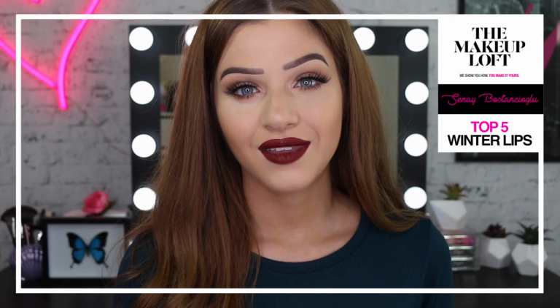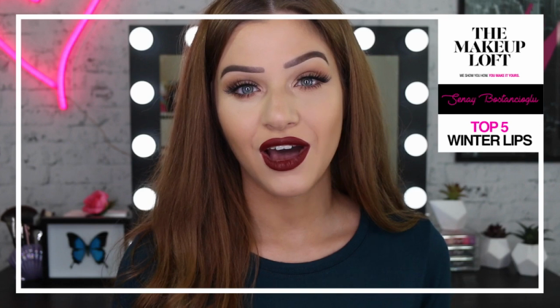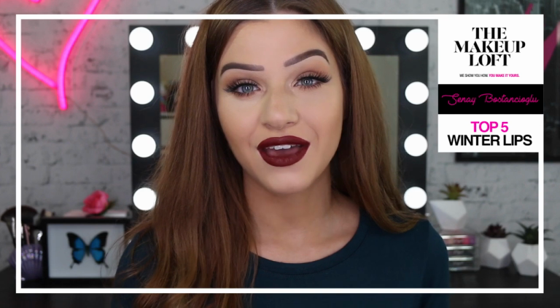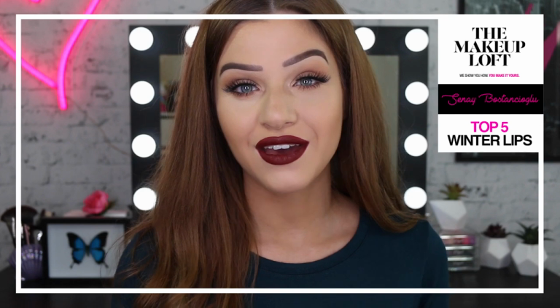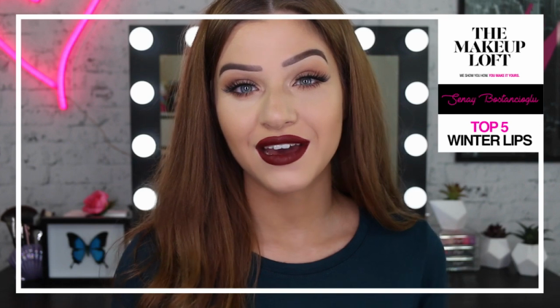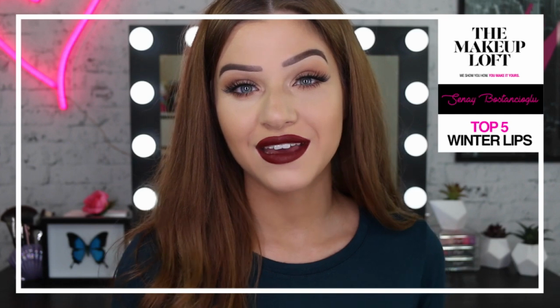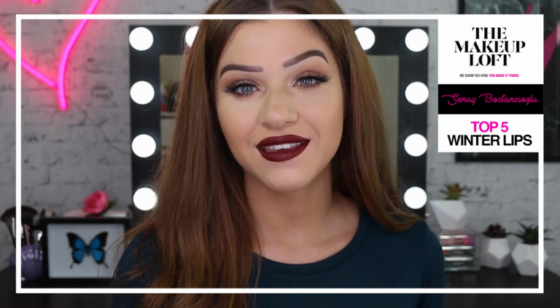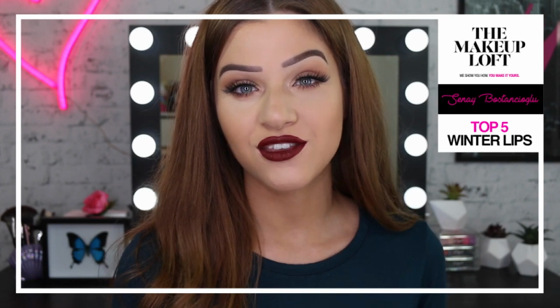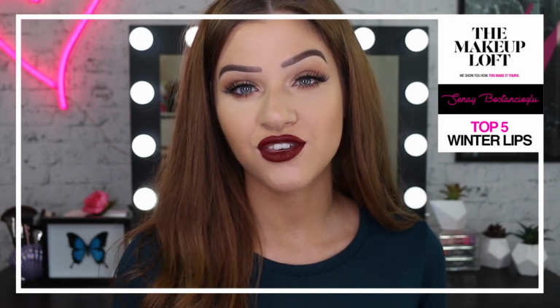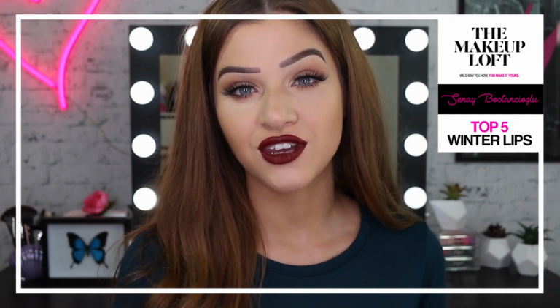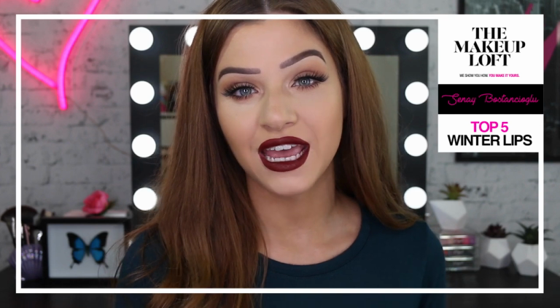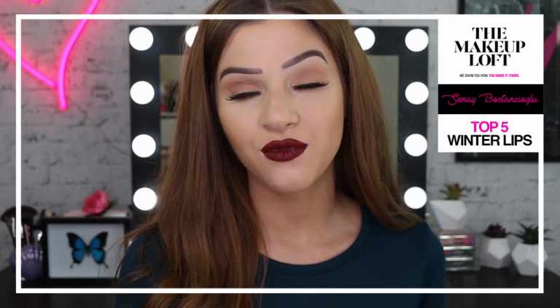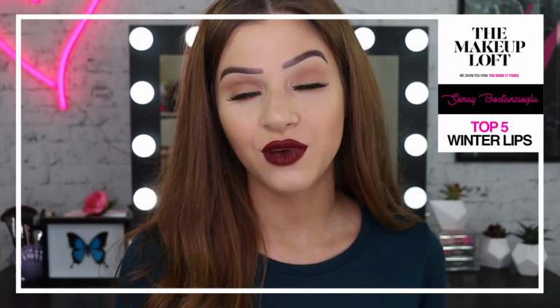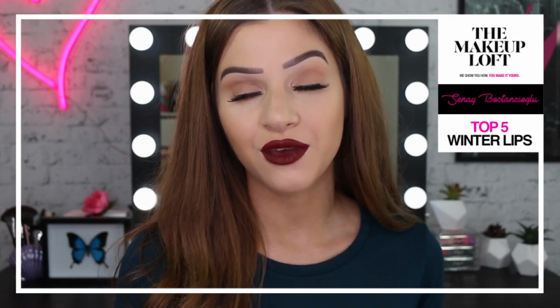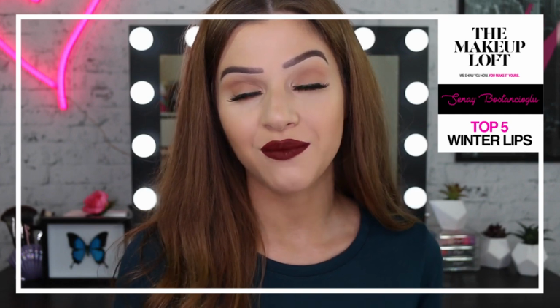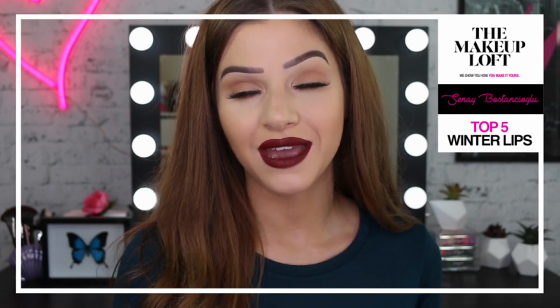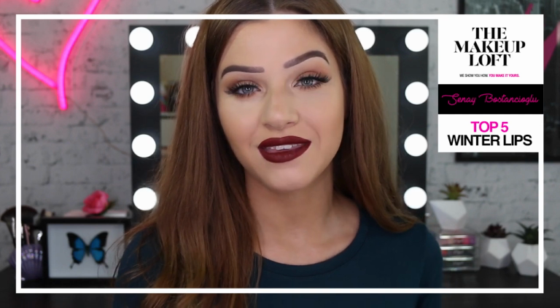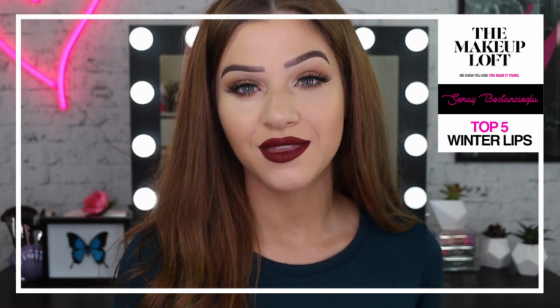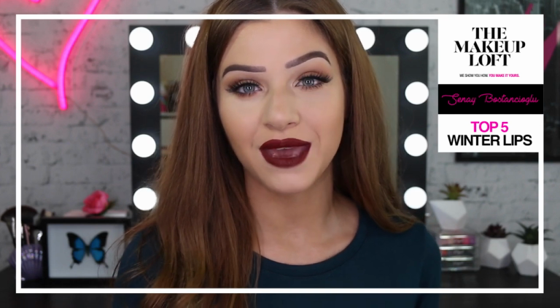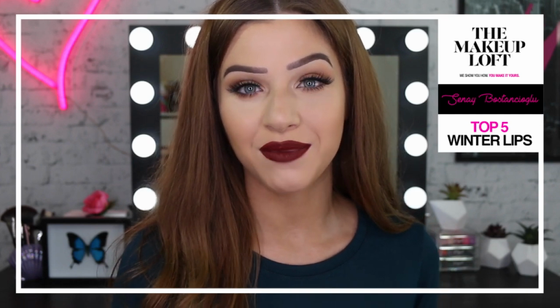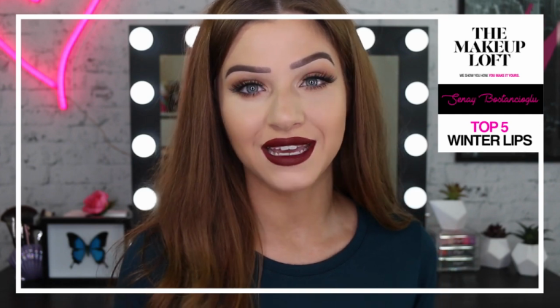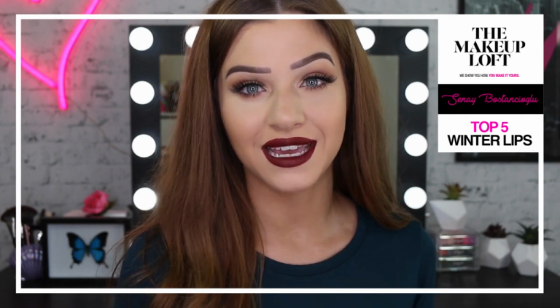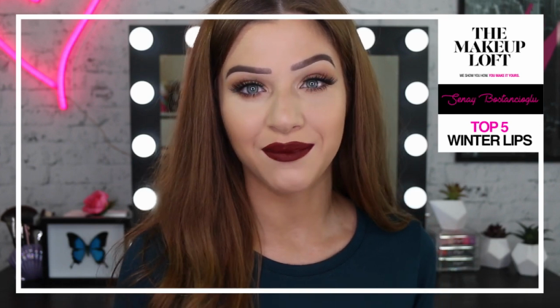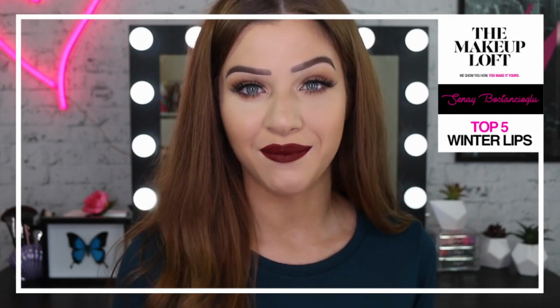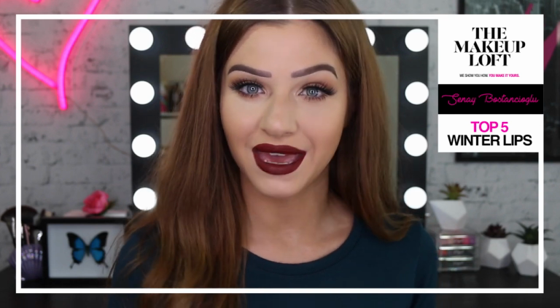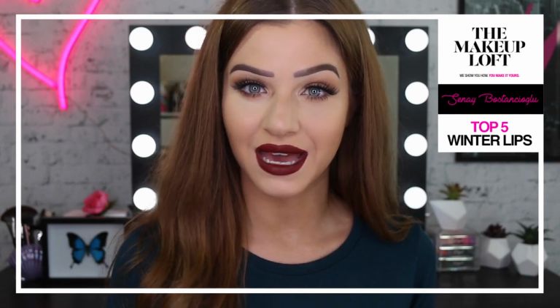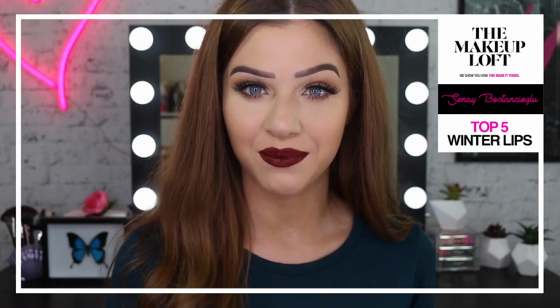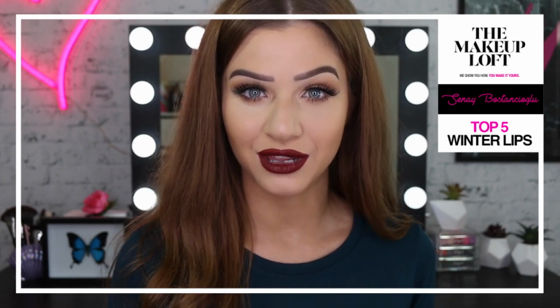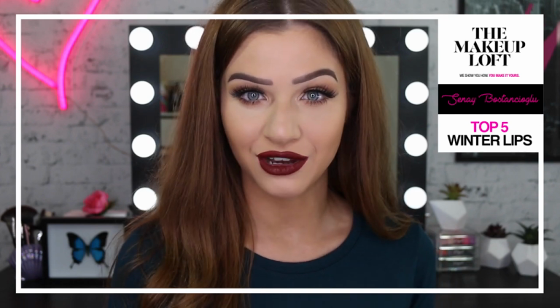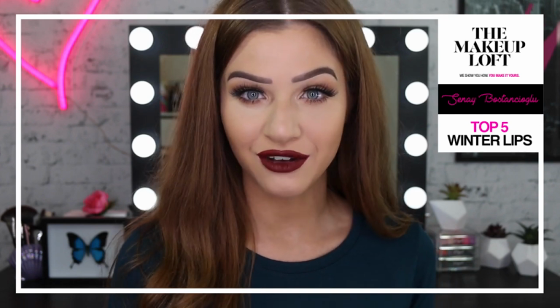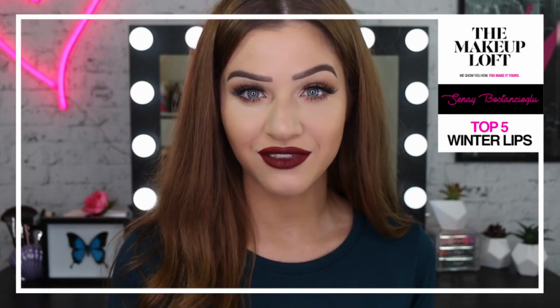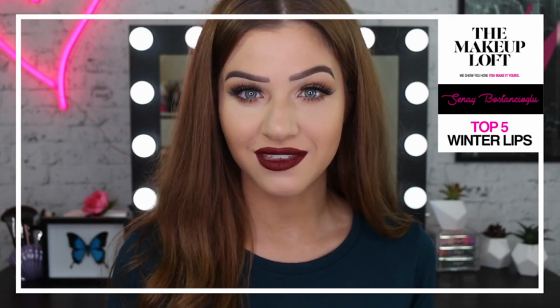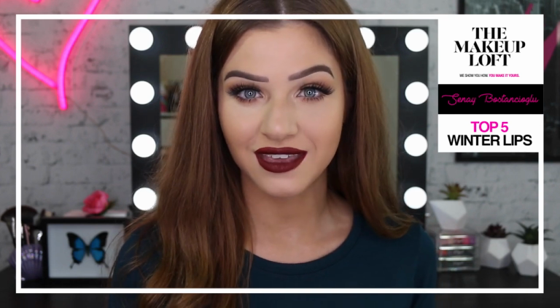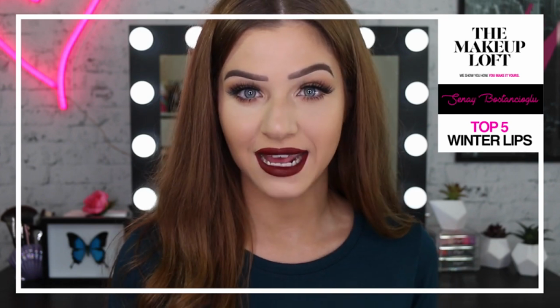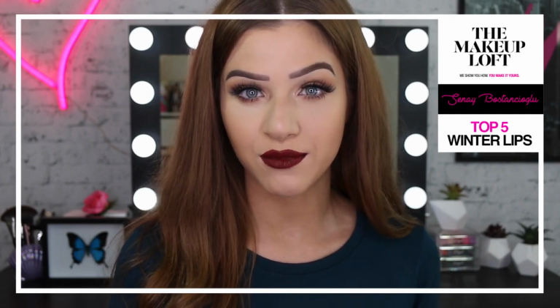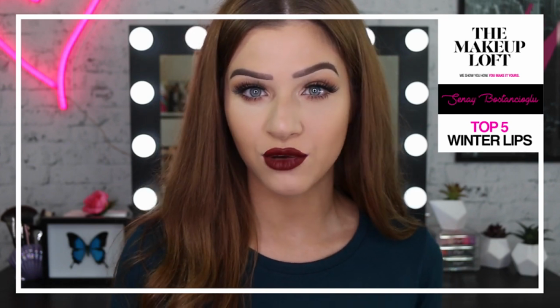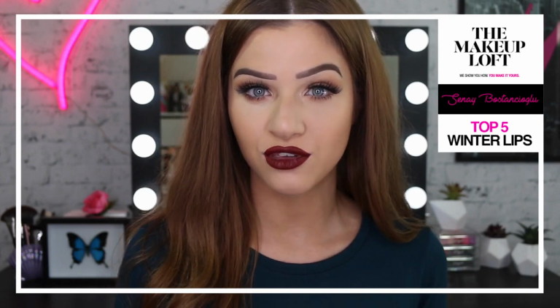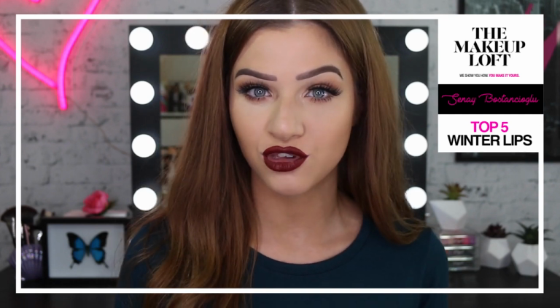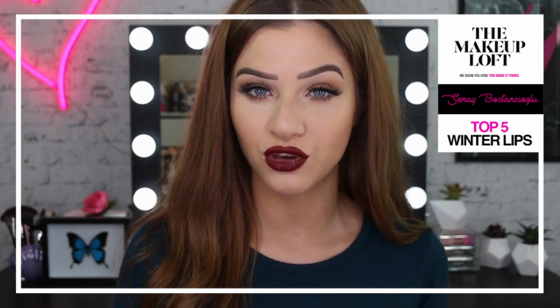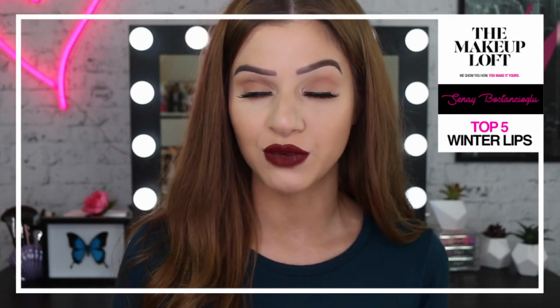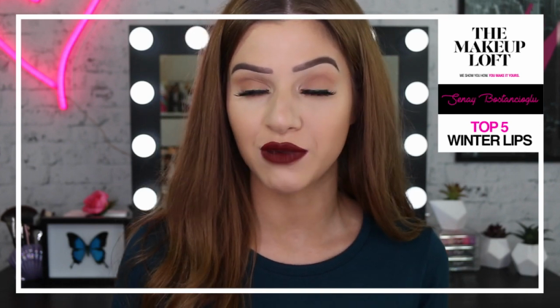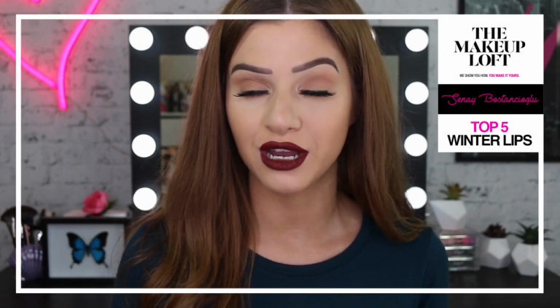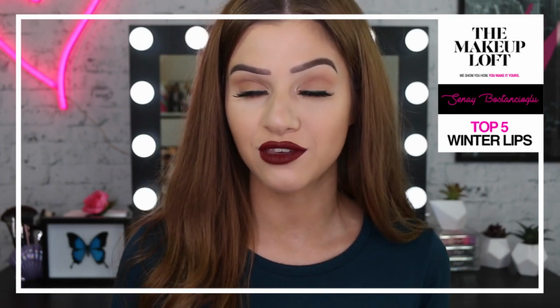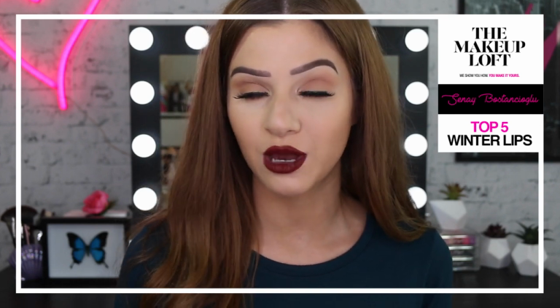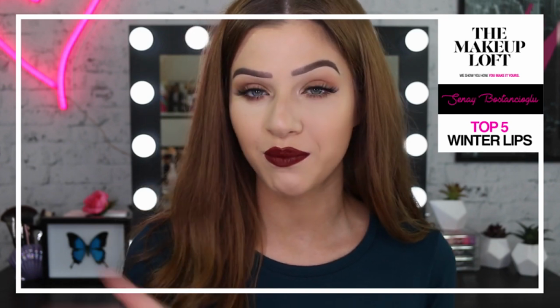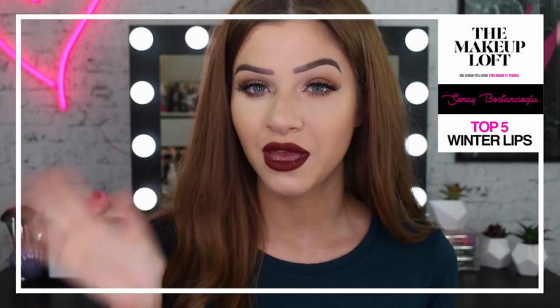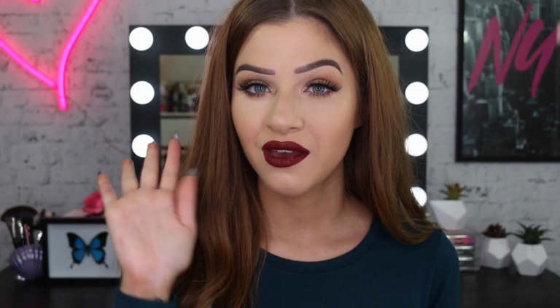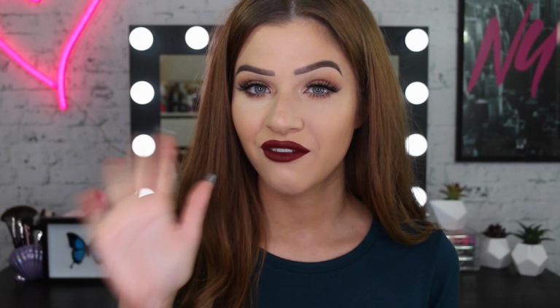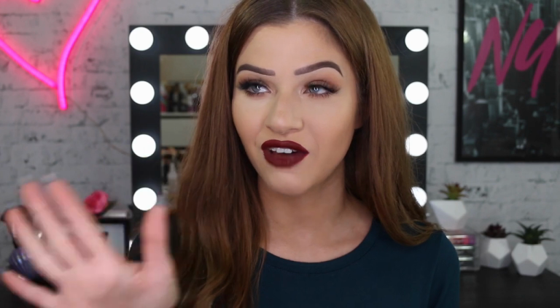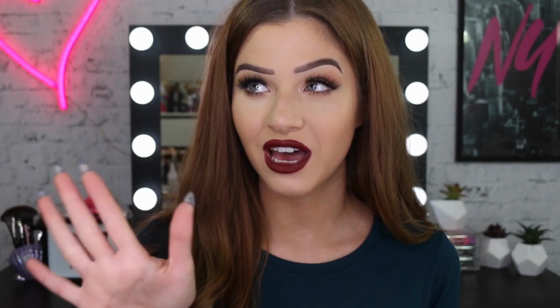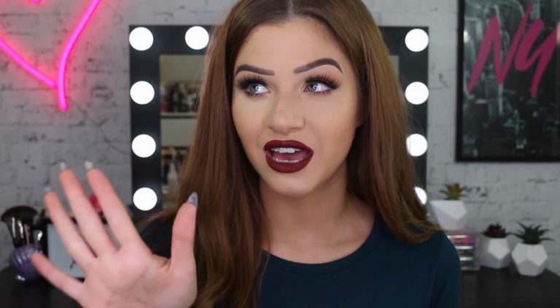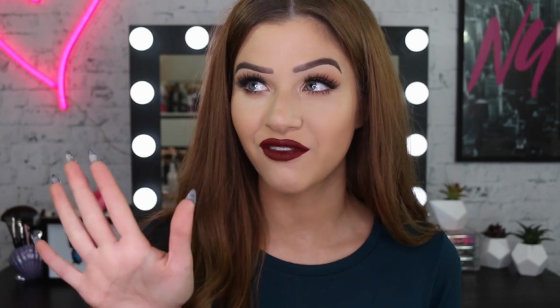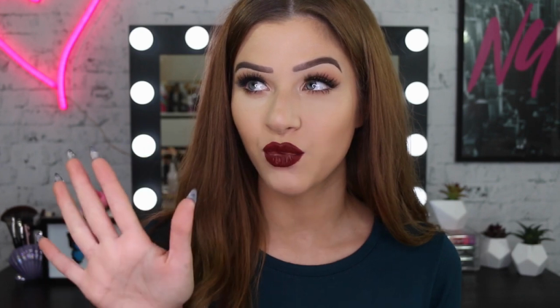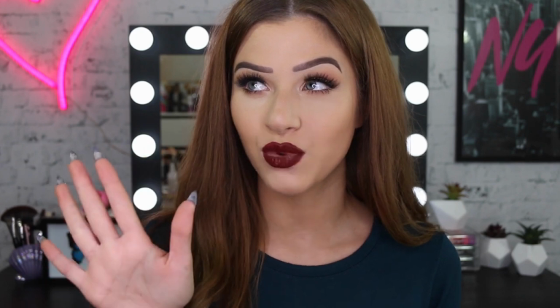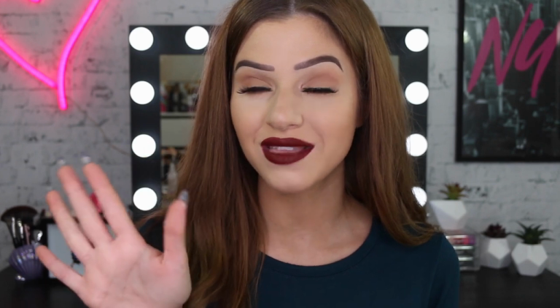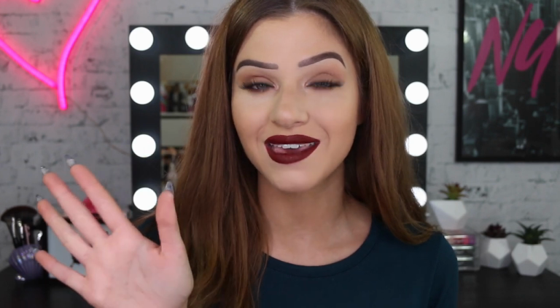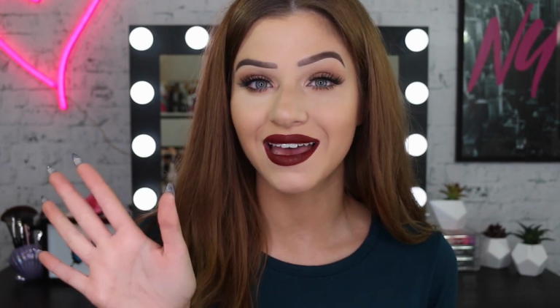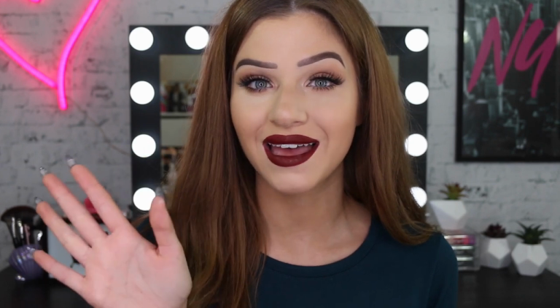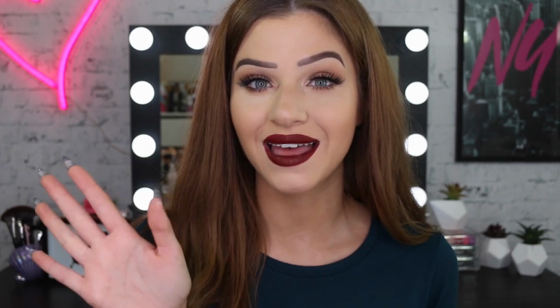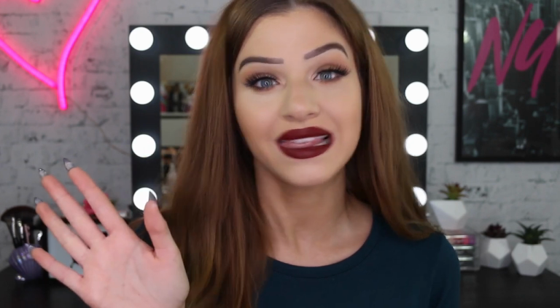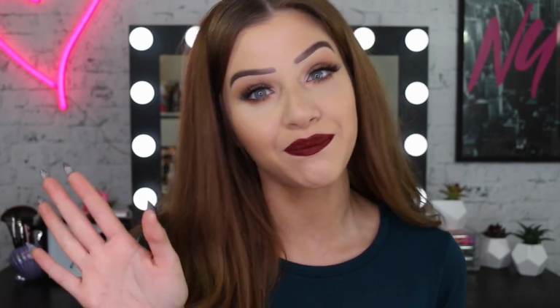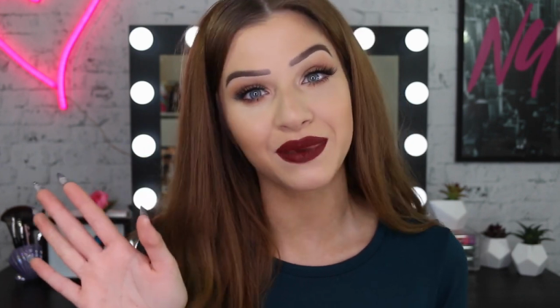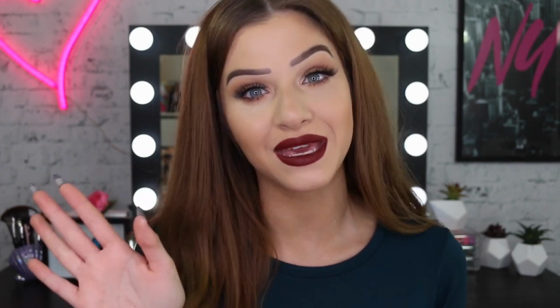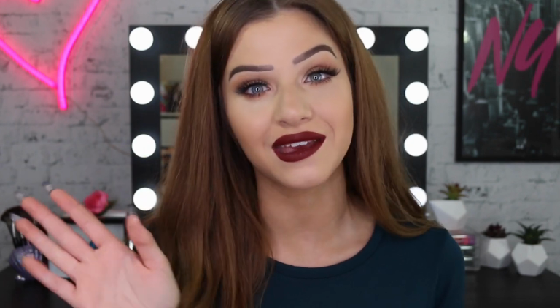Hi guys, it's Sinead. Welcome back to the Maybelline Makeup Loft. Today I'm going to show you my top 5 winter lip picks.